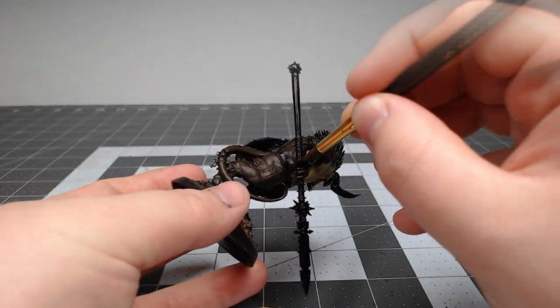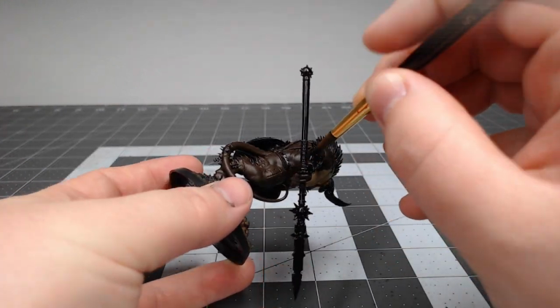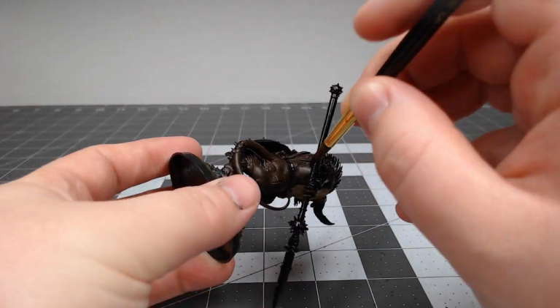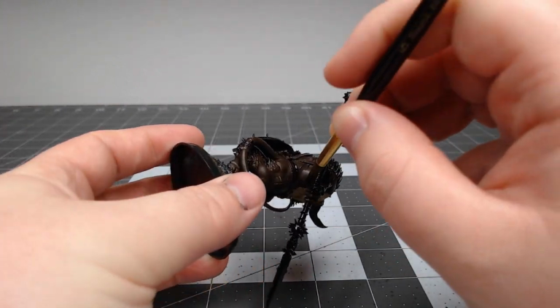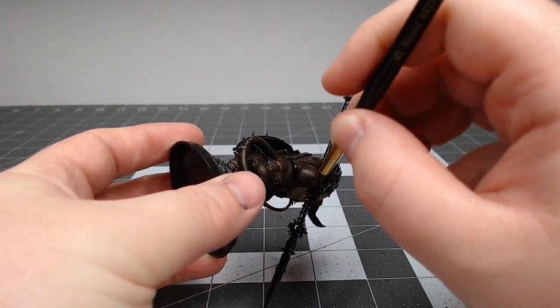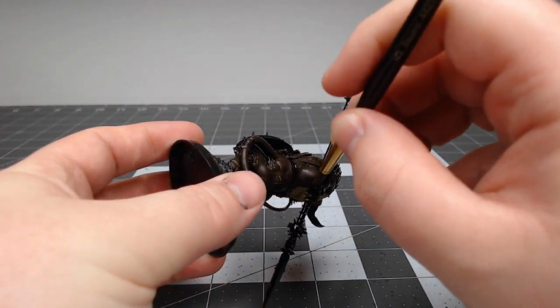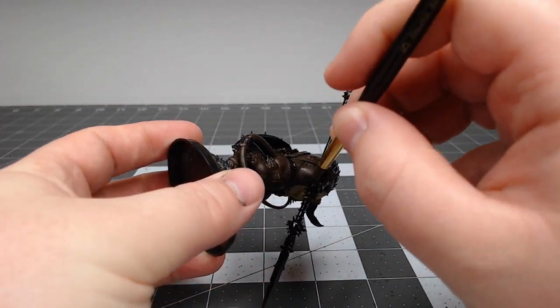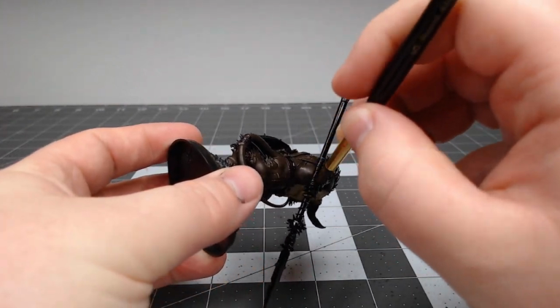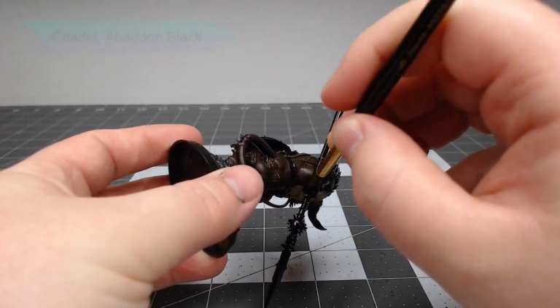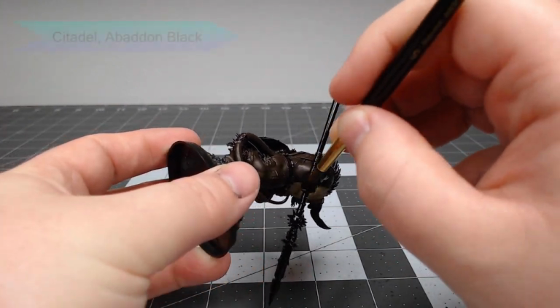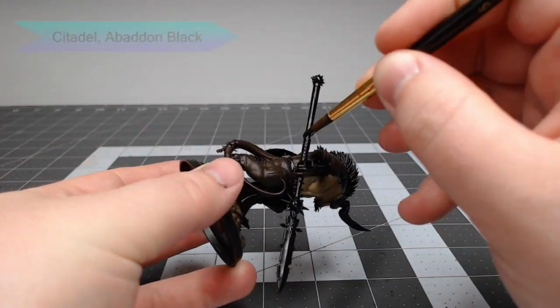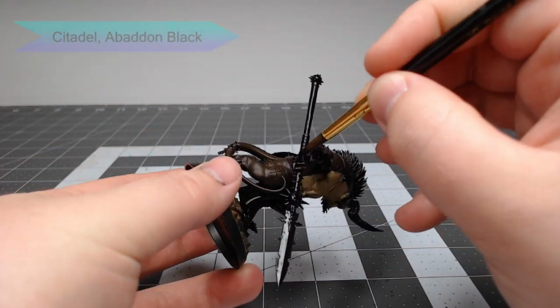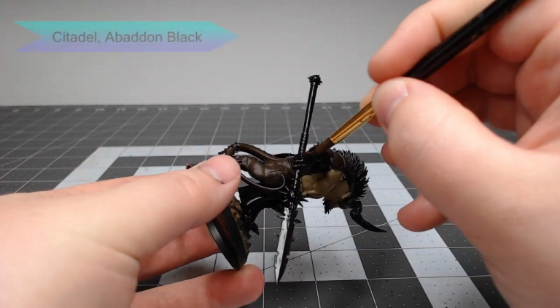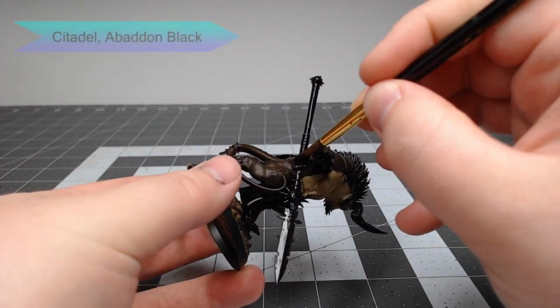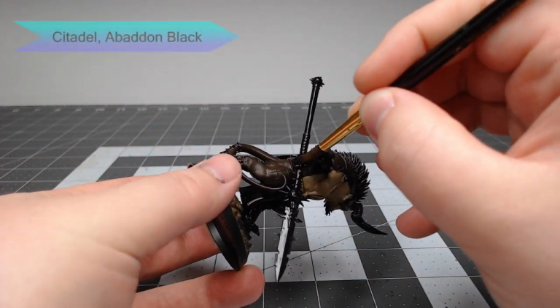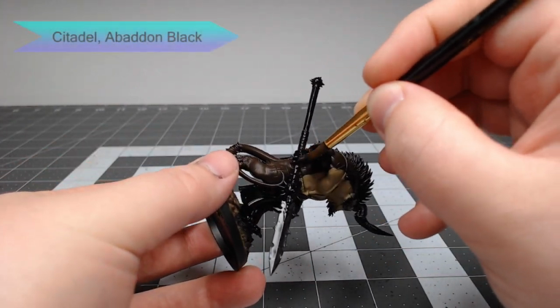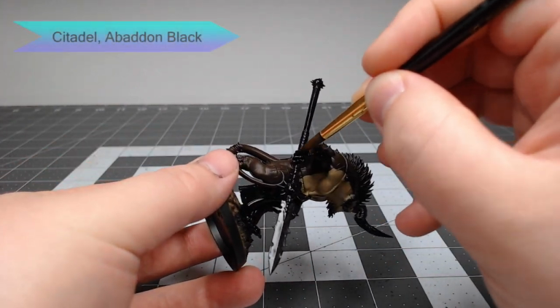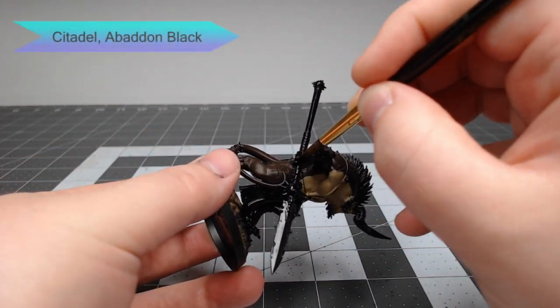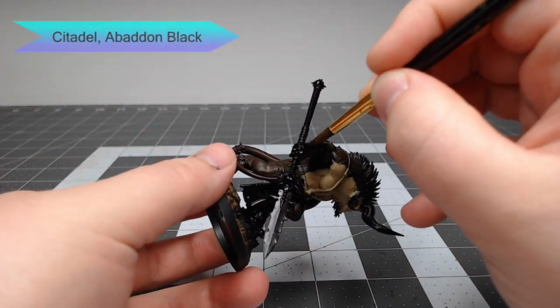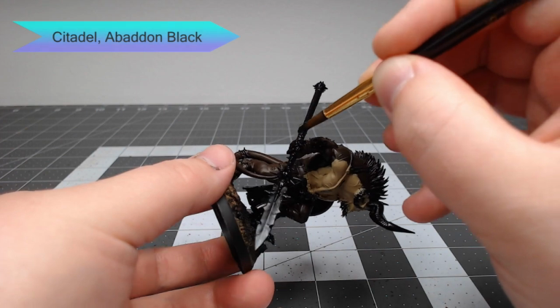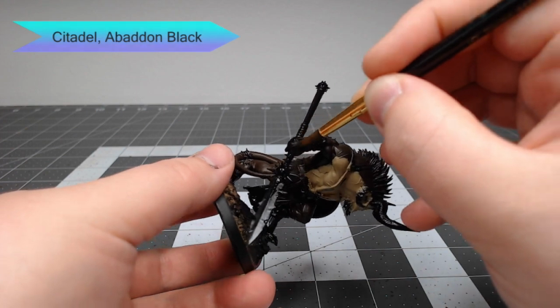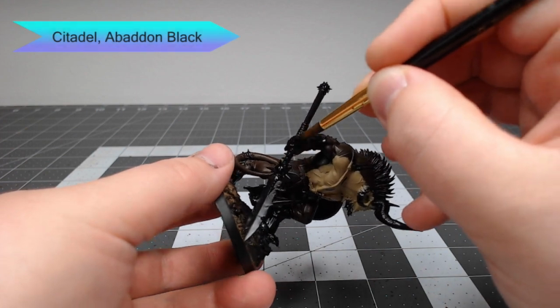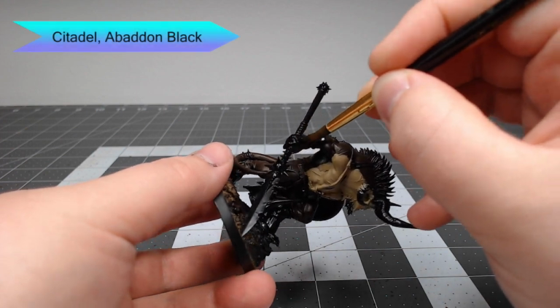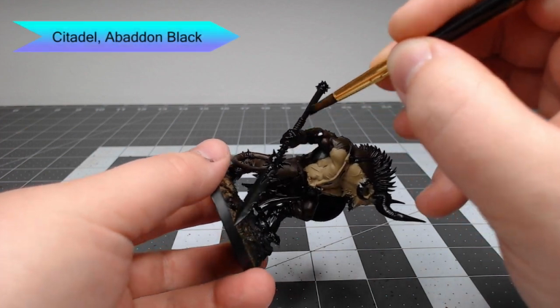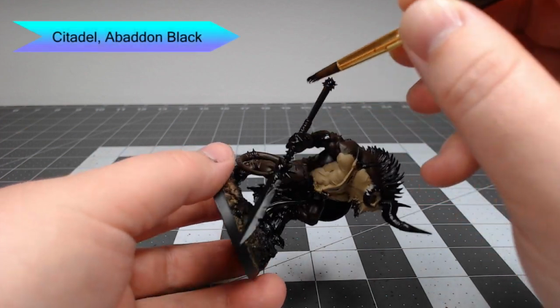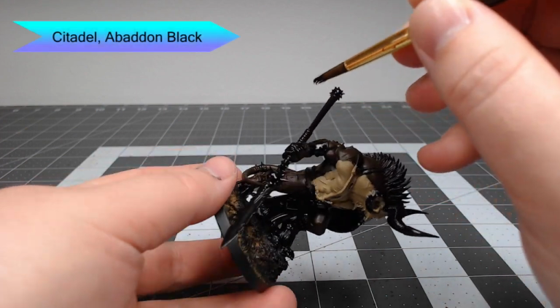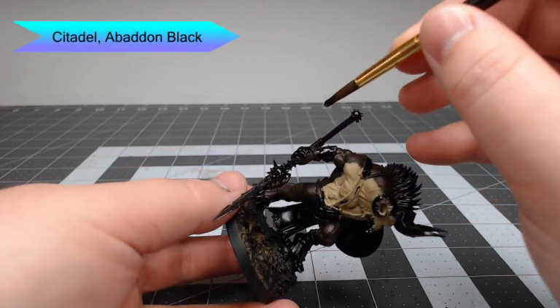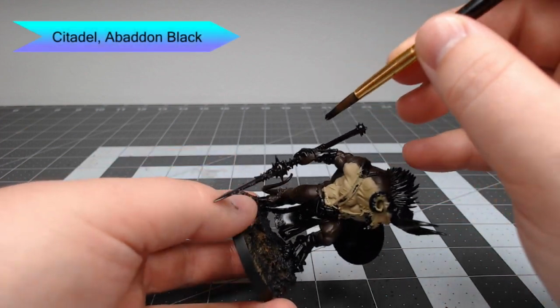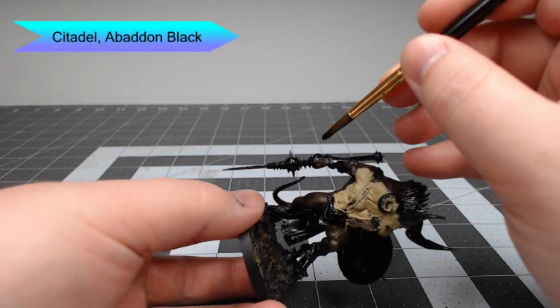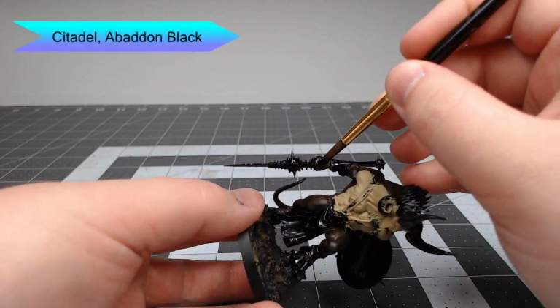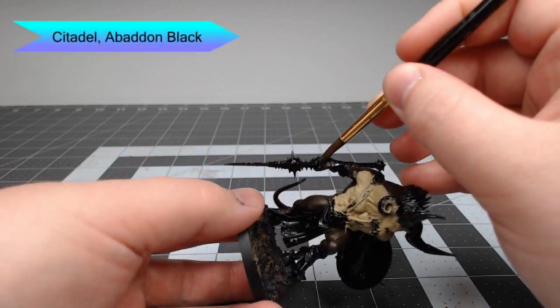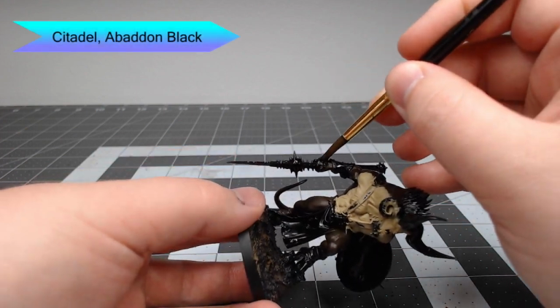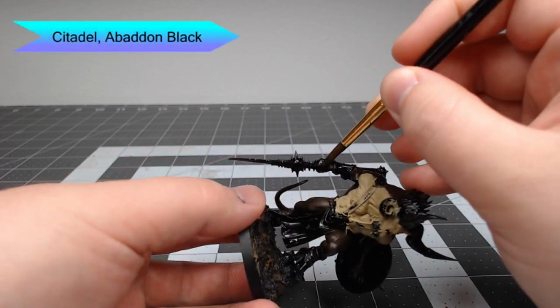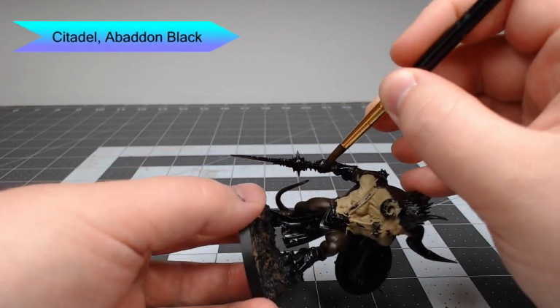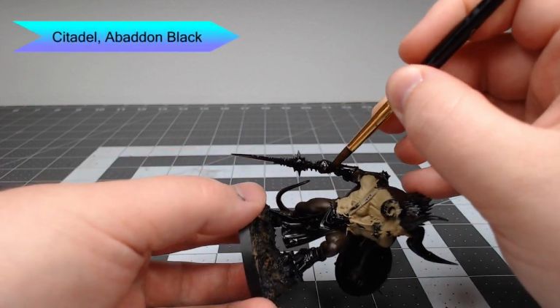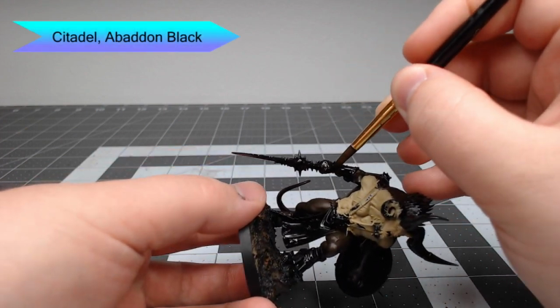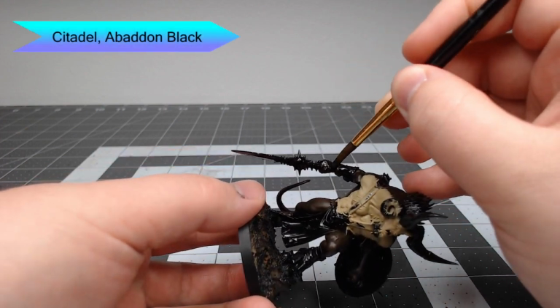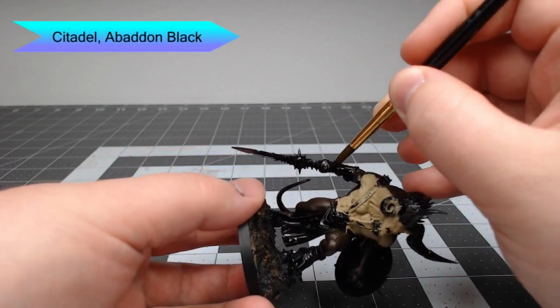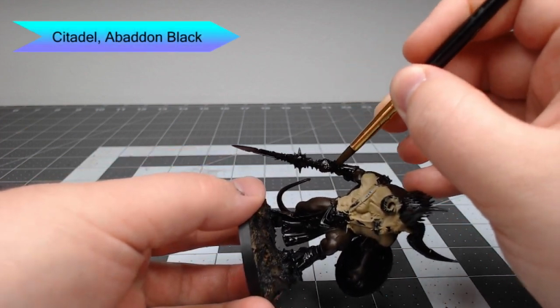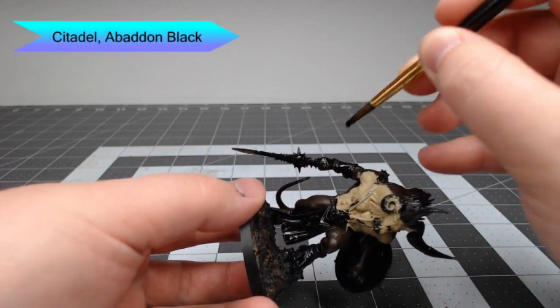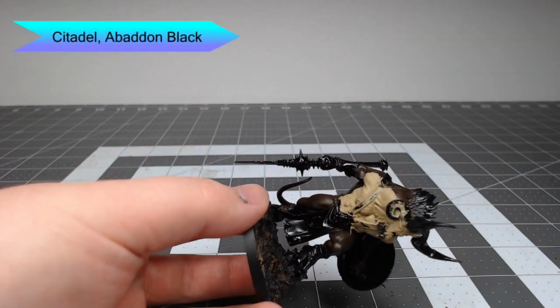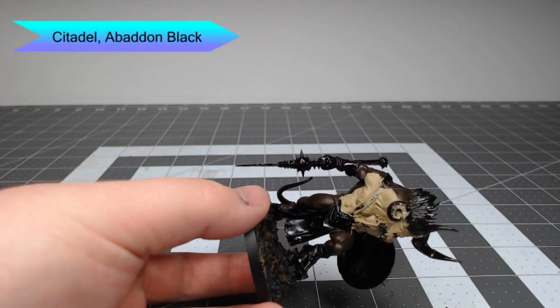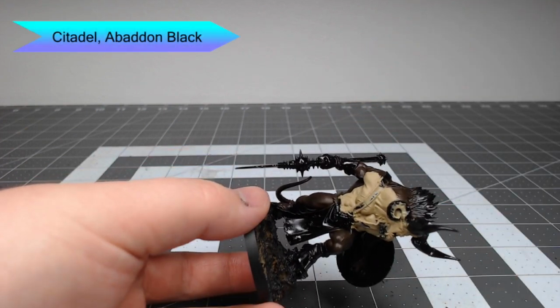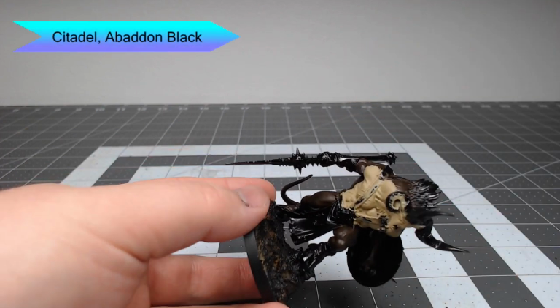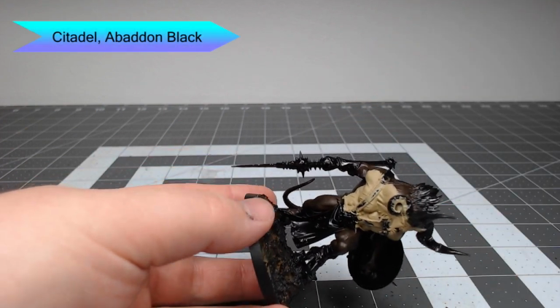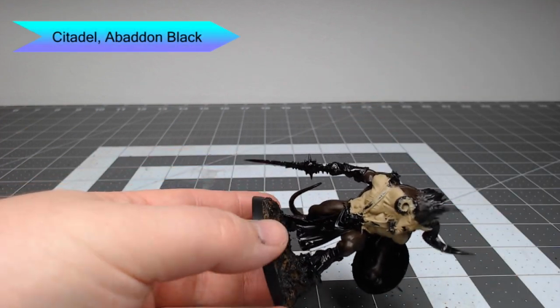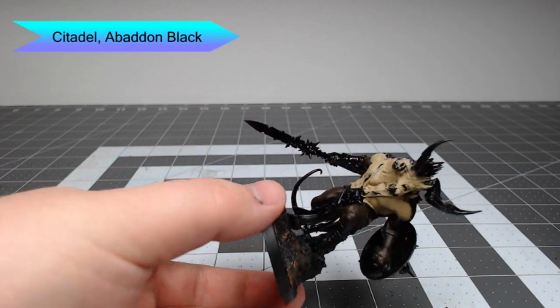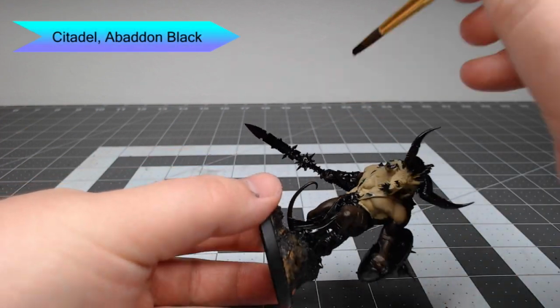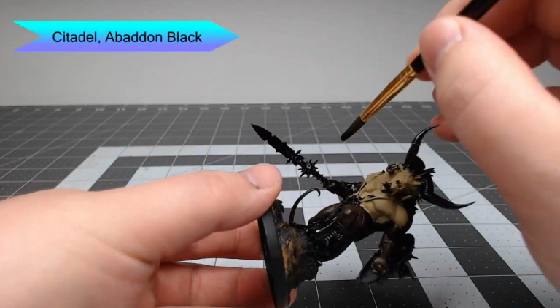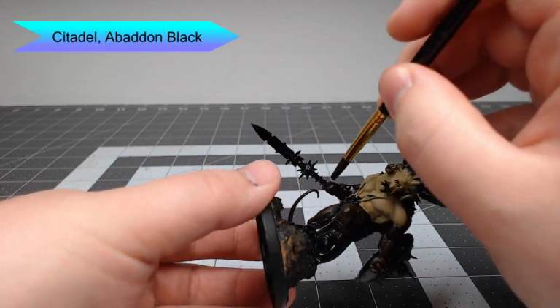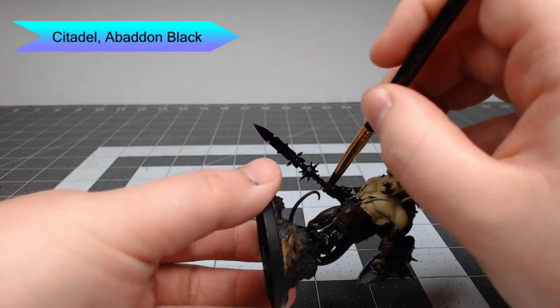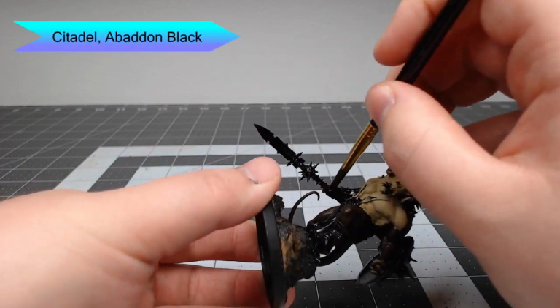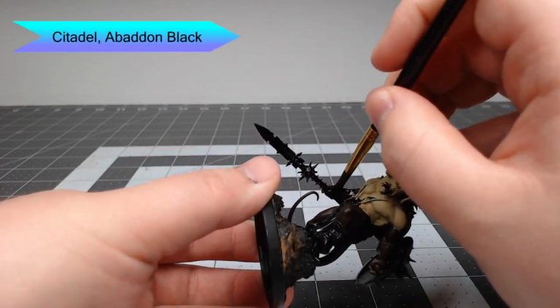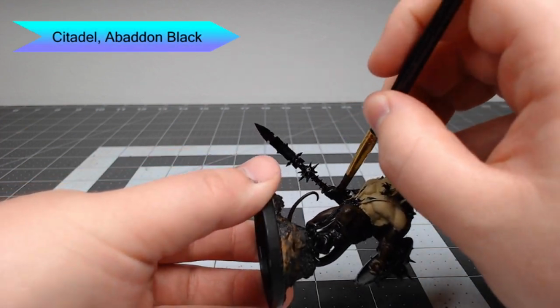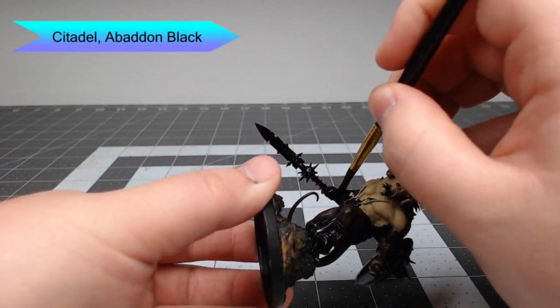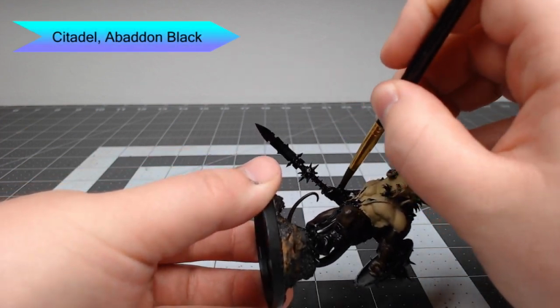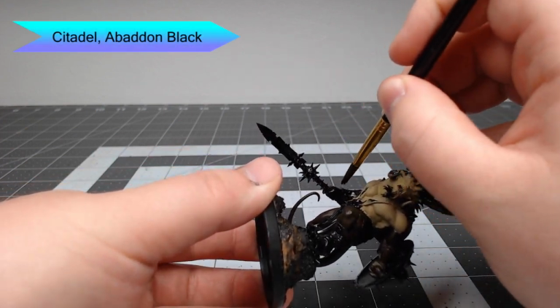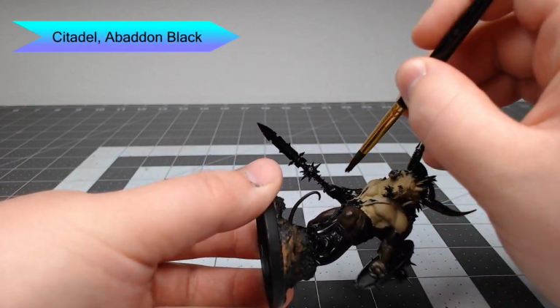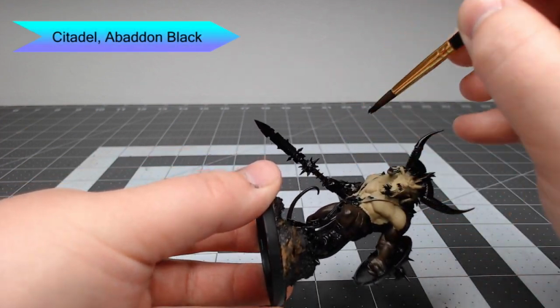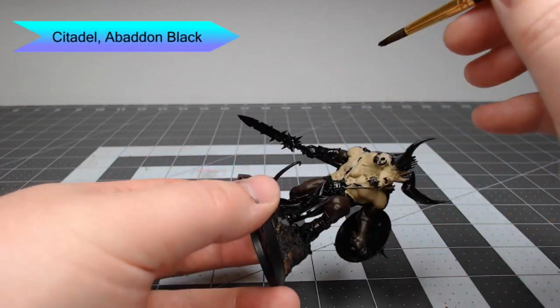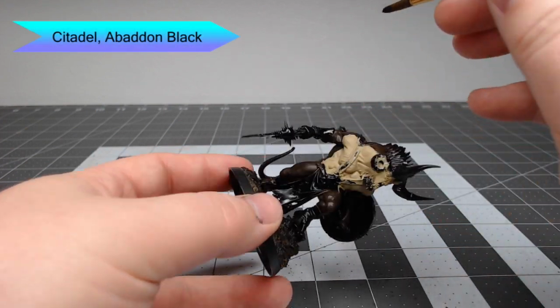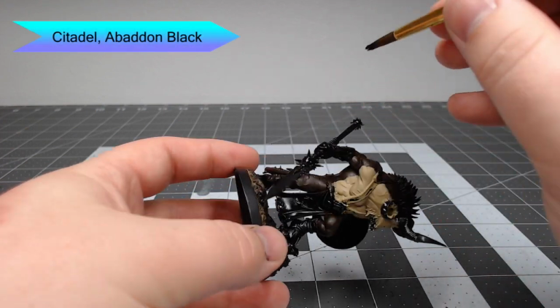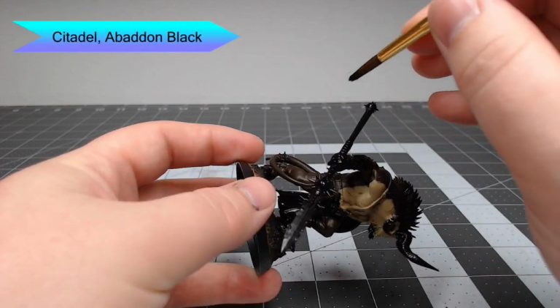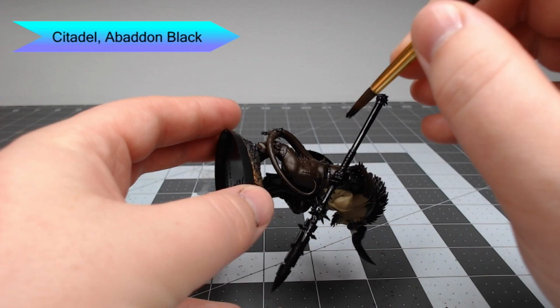Next we're going to take Abaddon Black and paint this on the hands and feet of the model, as well as extending slightly down from the hairline on the model's back.